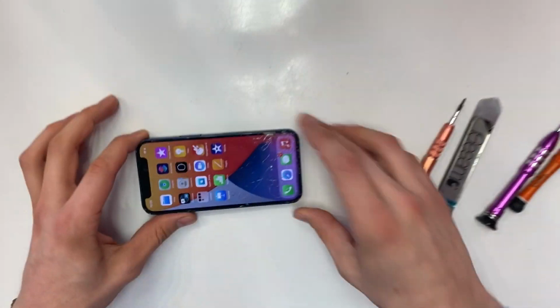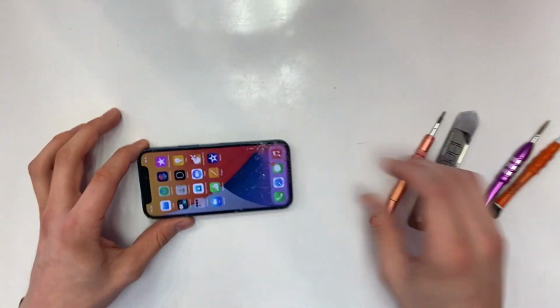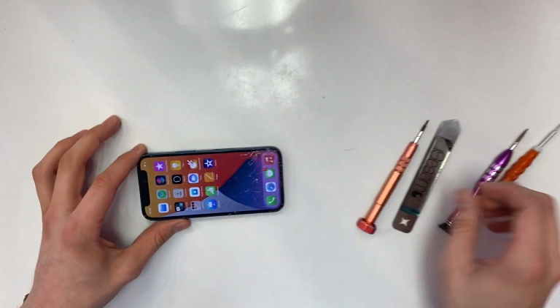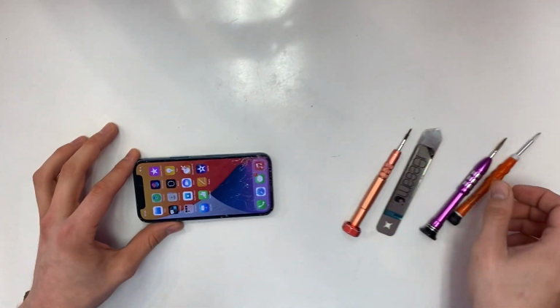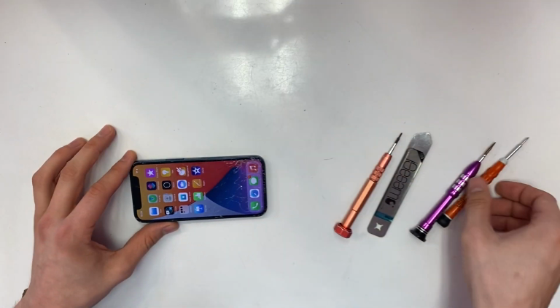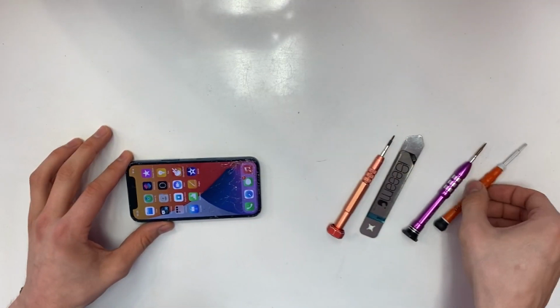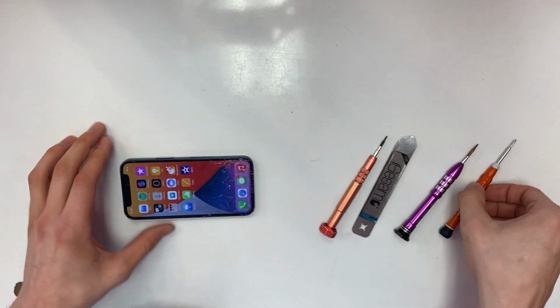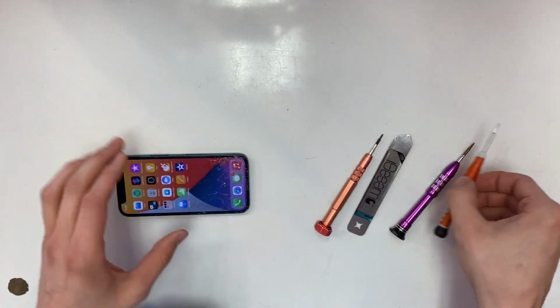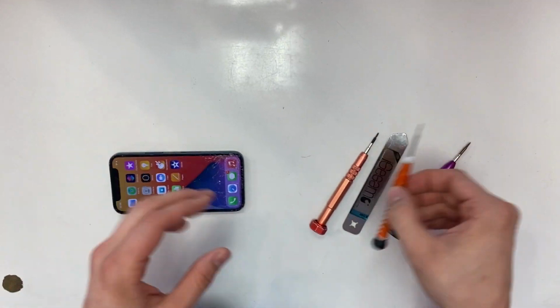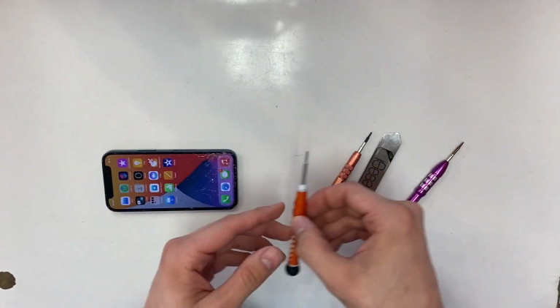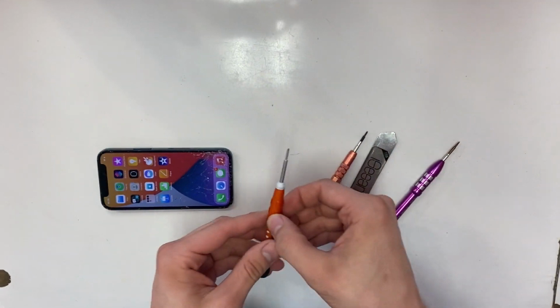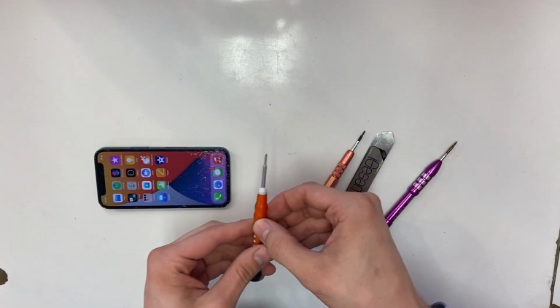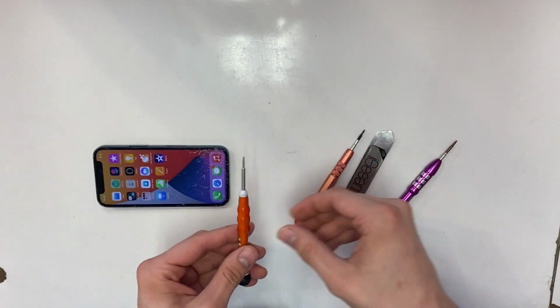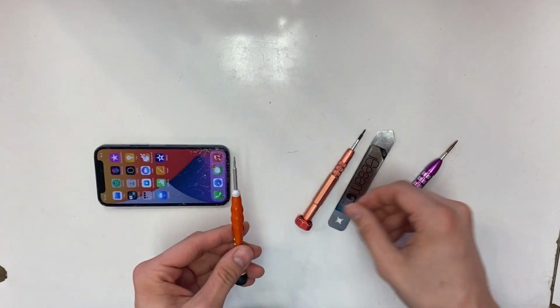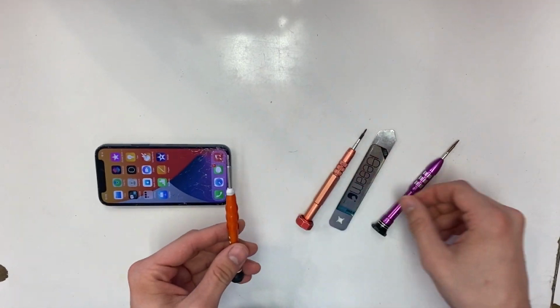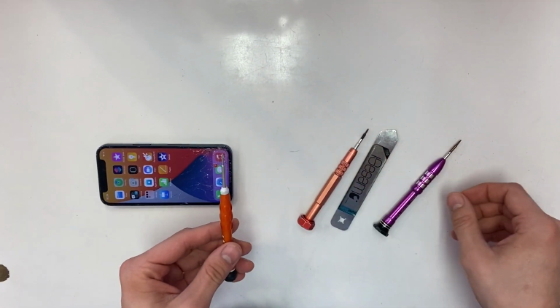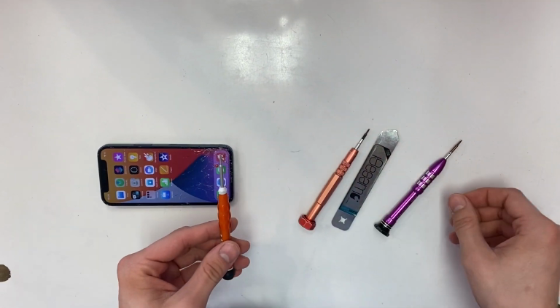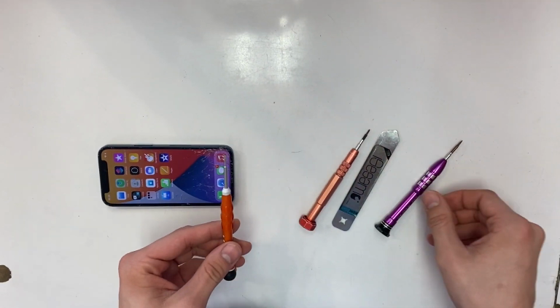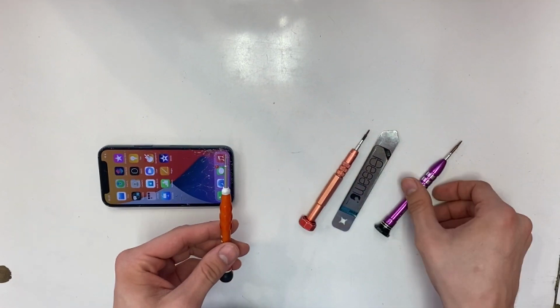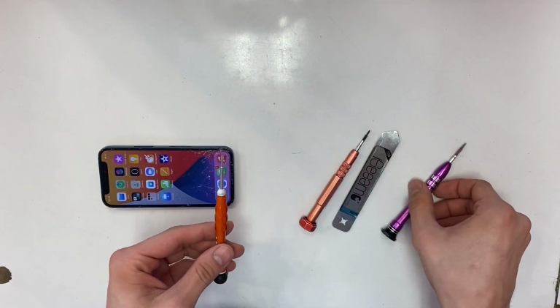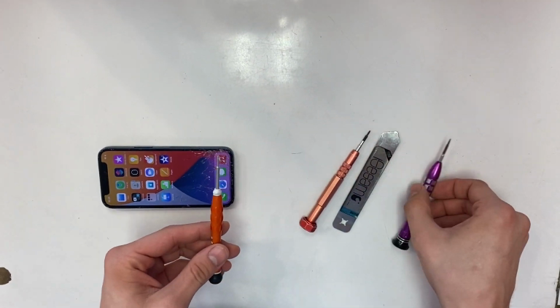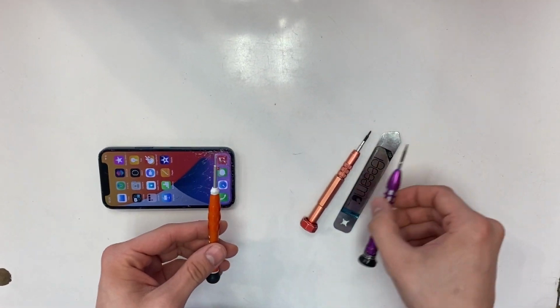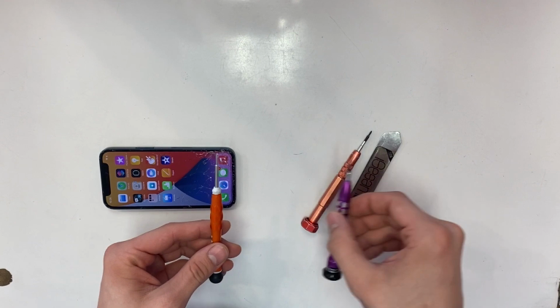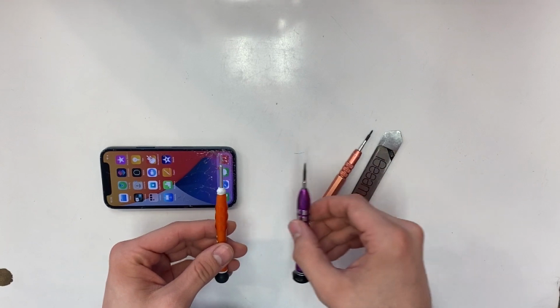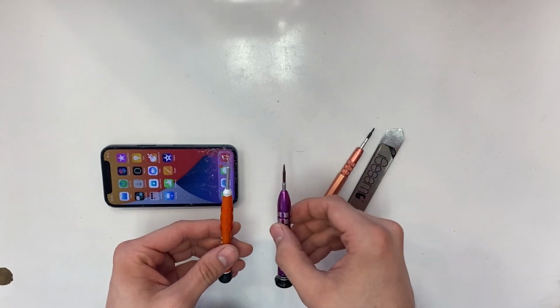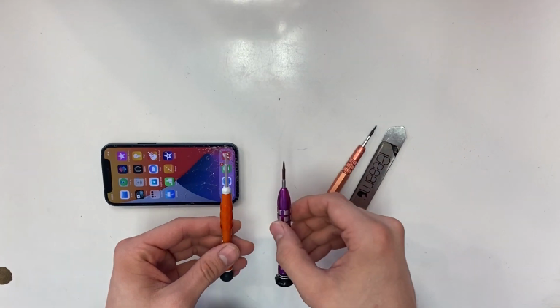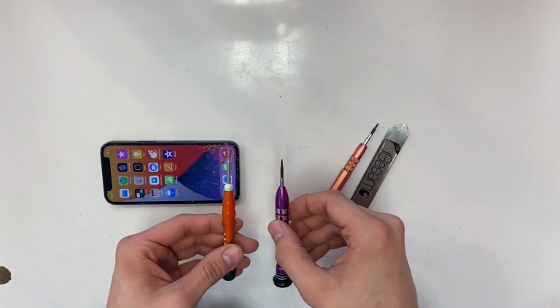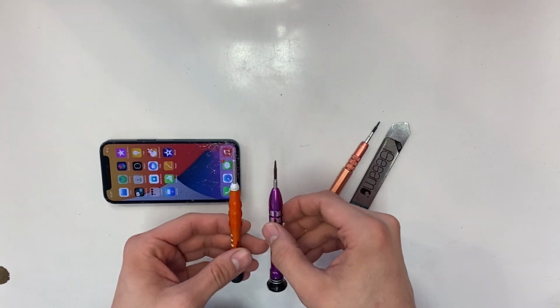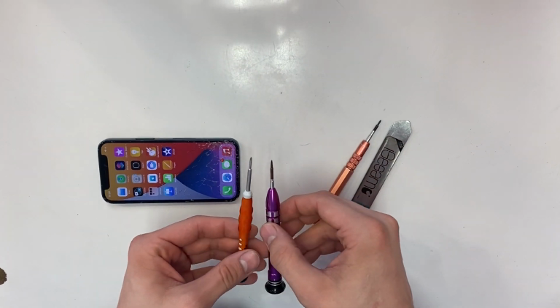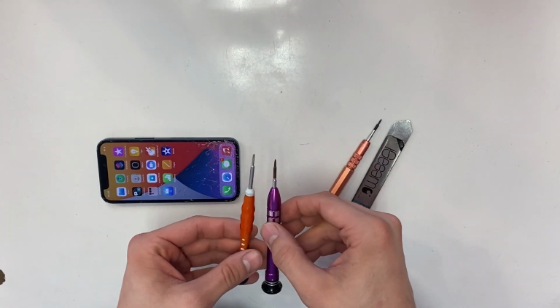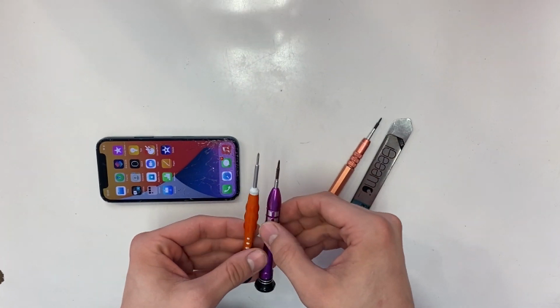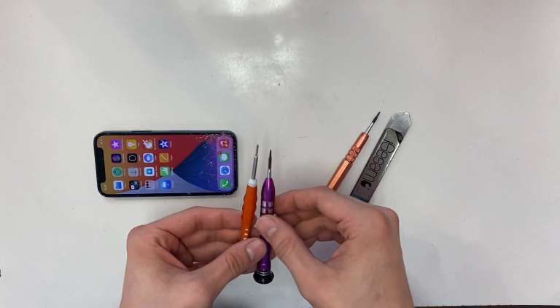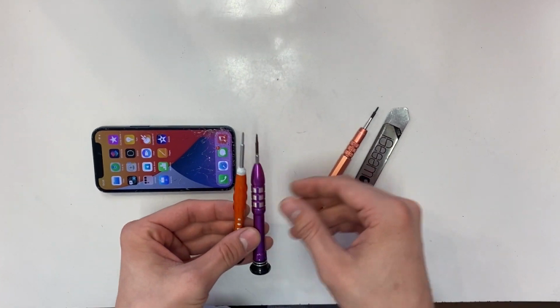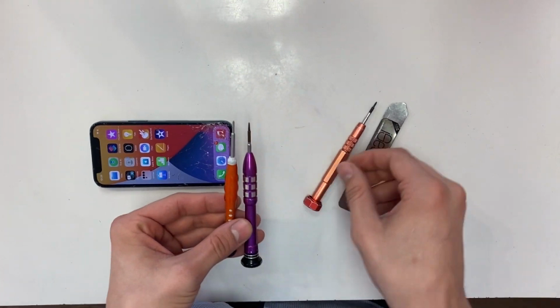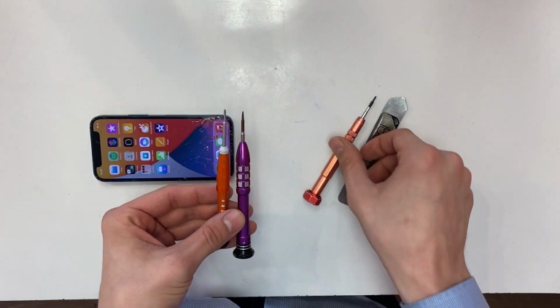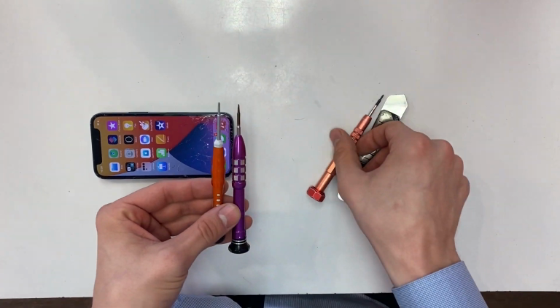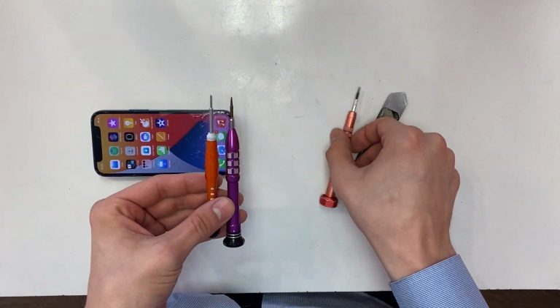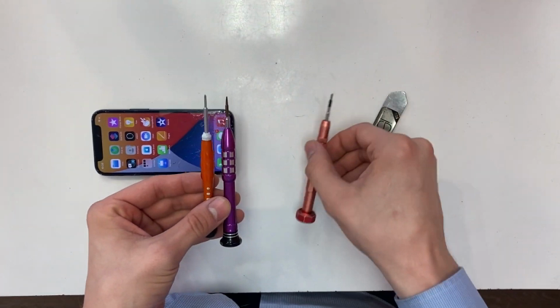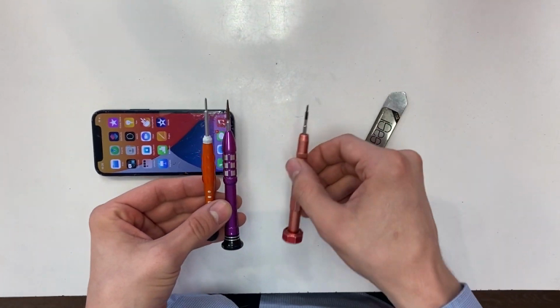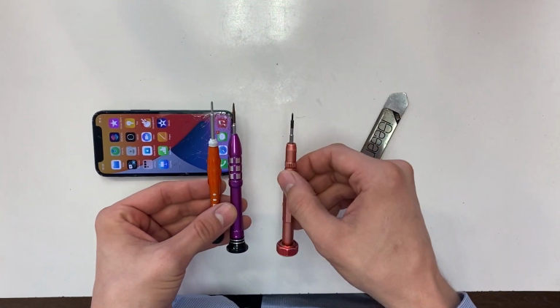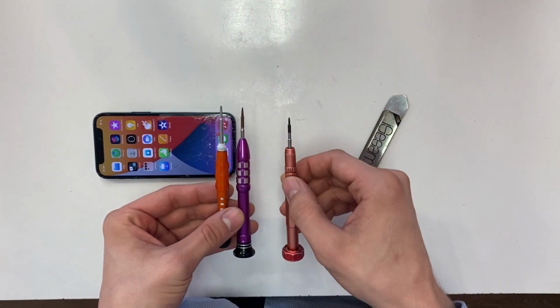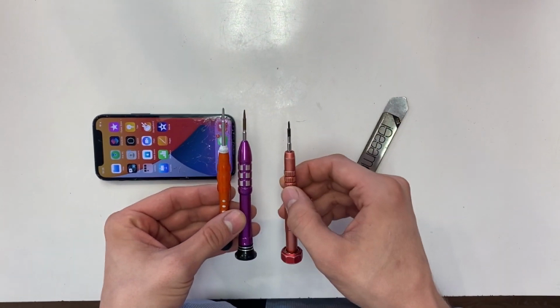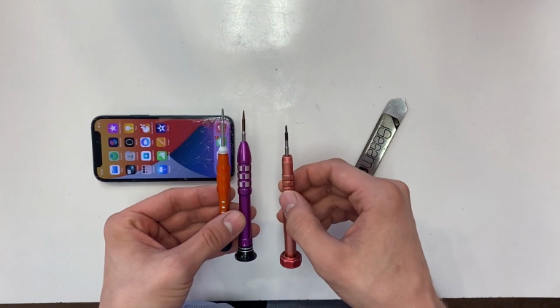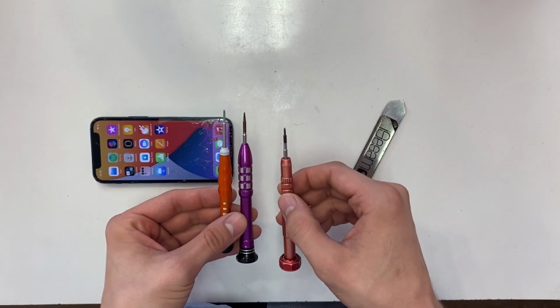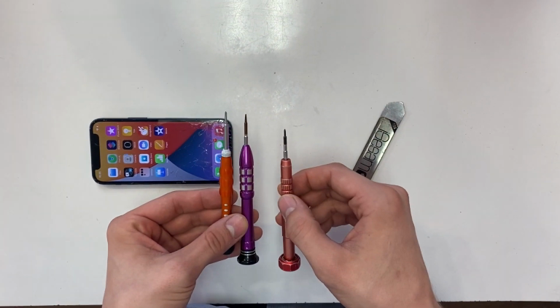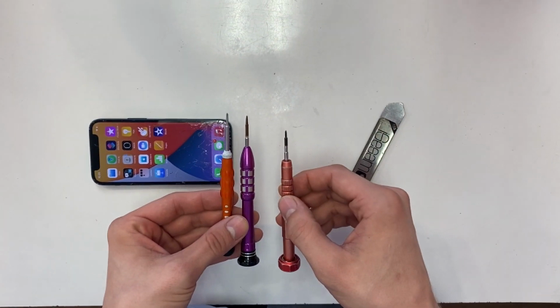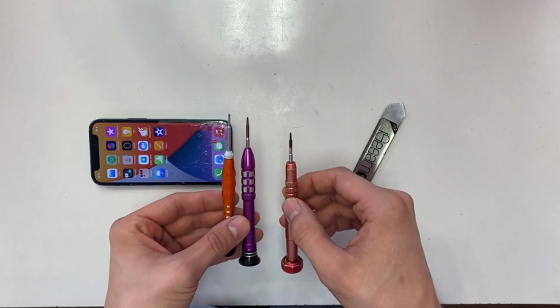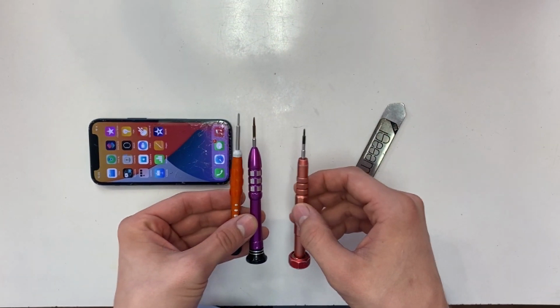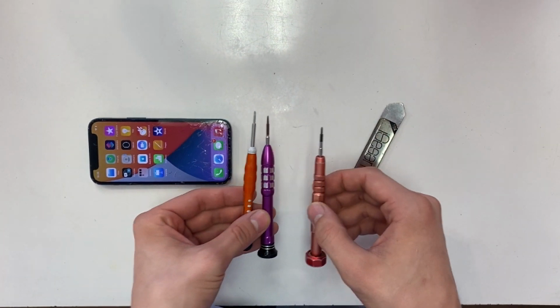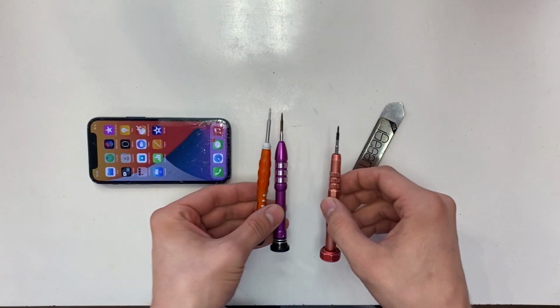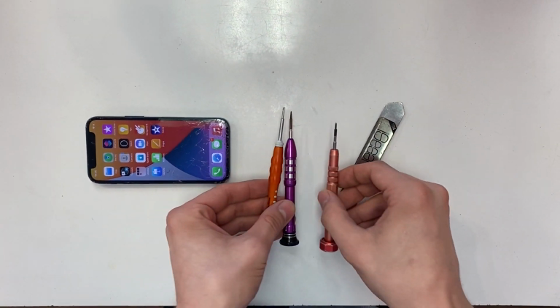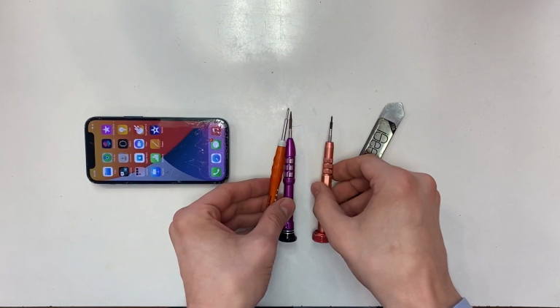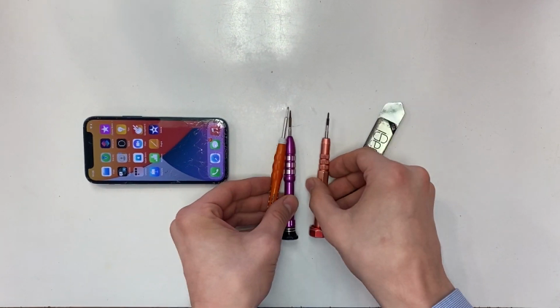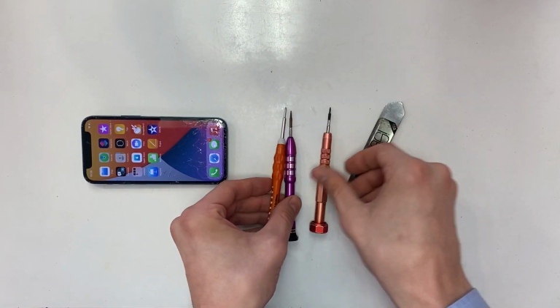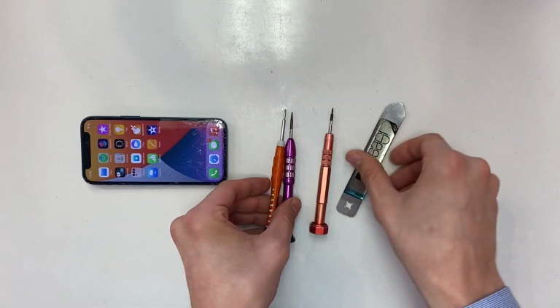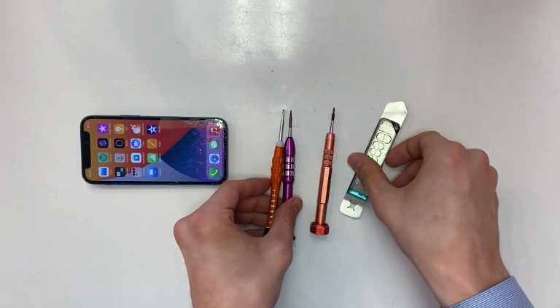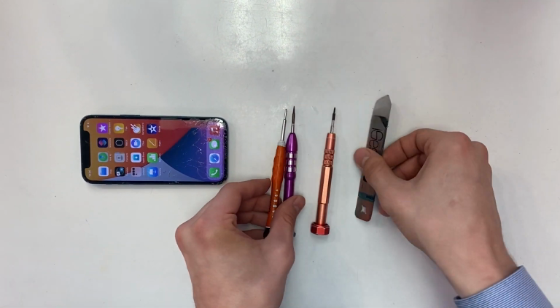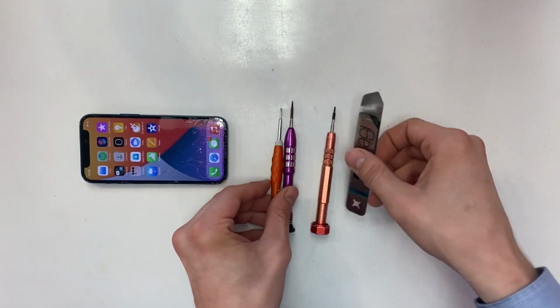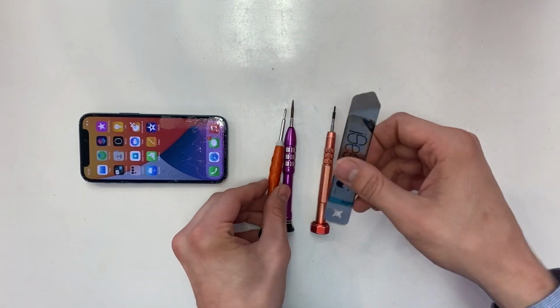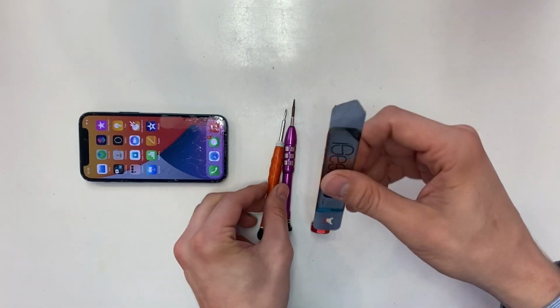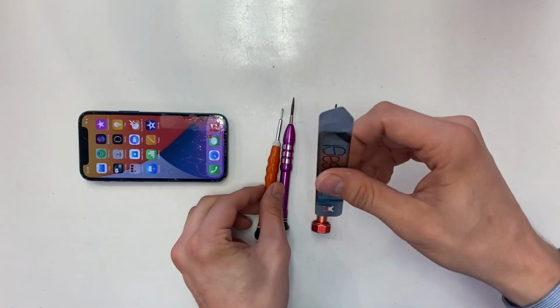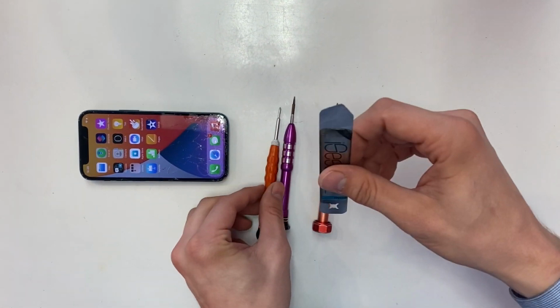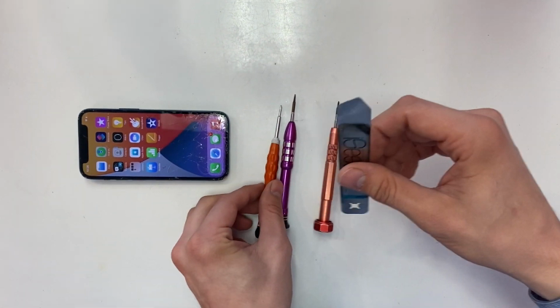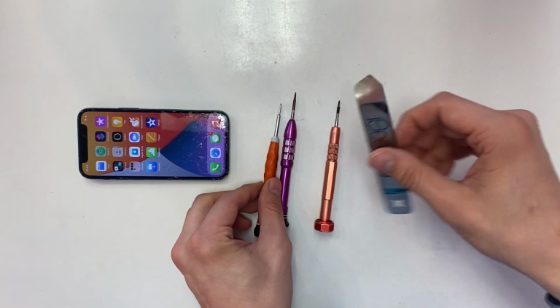First you're going to need a Phillips screwdriver, a pentalobe screwdriver, and a tri-tip screwdriver, as well as a pry tool.